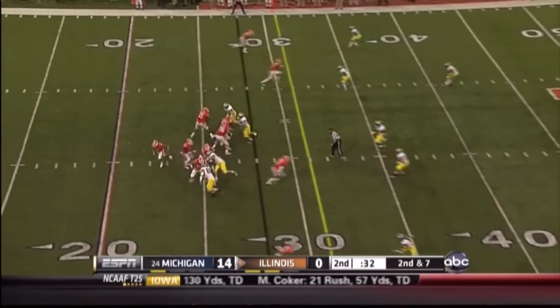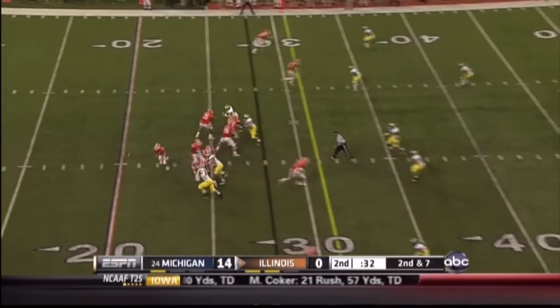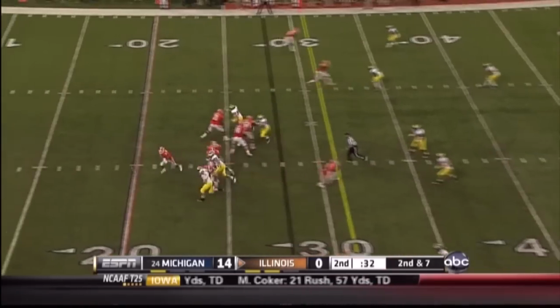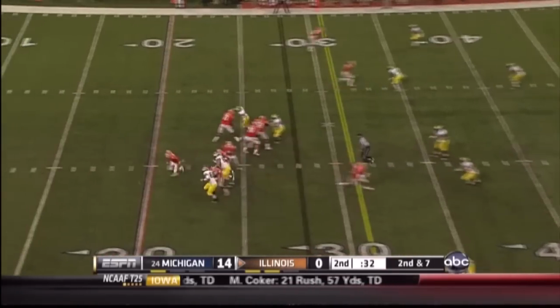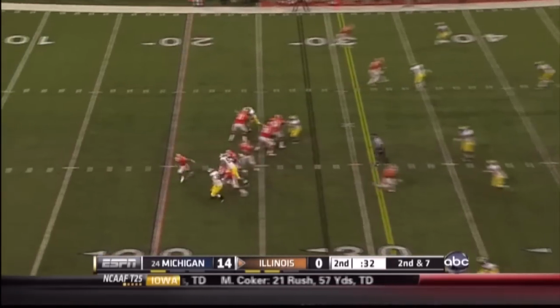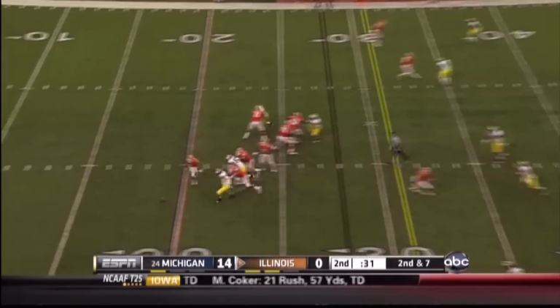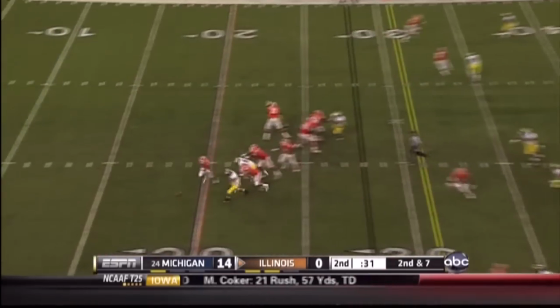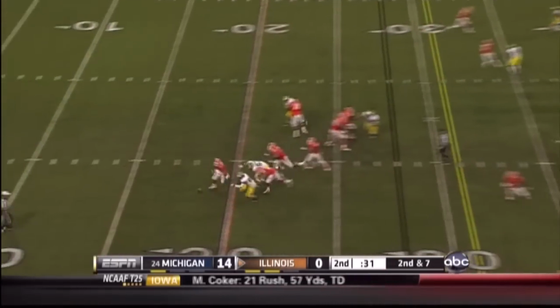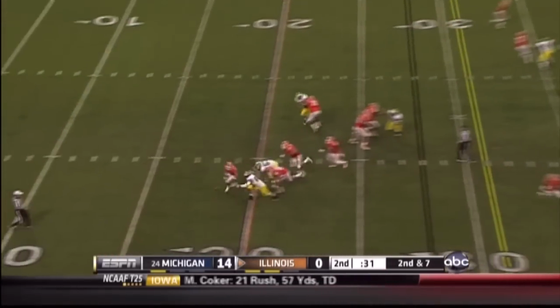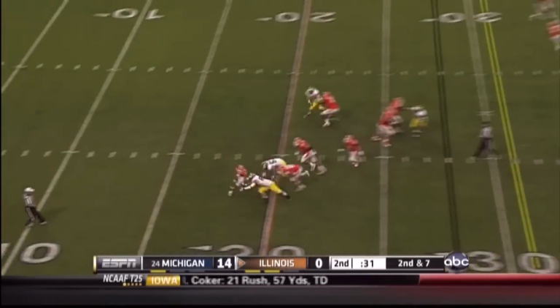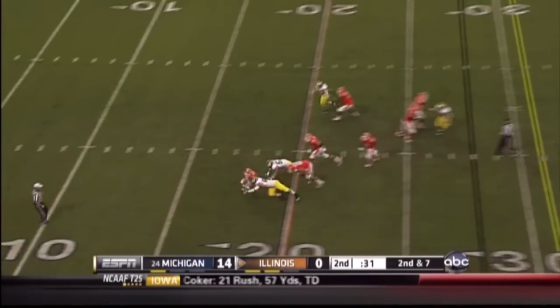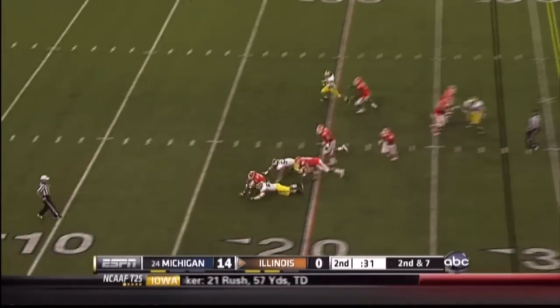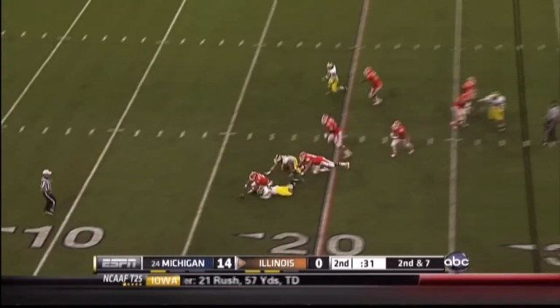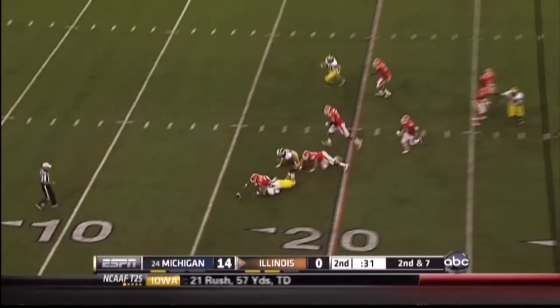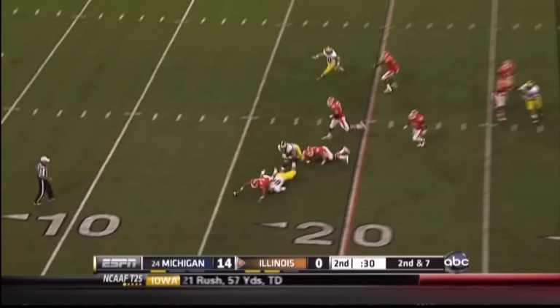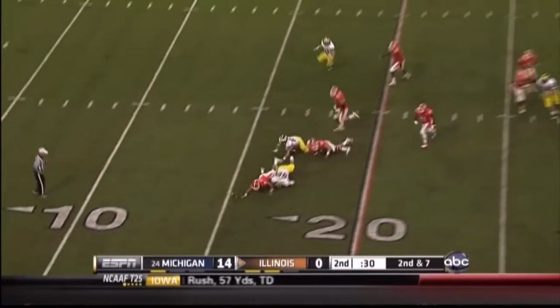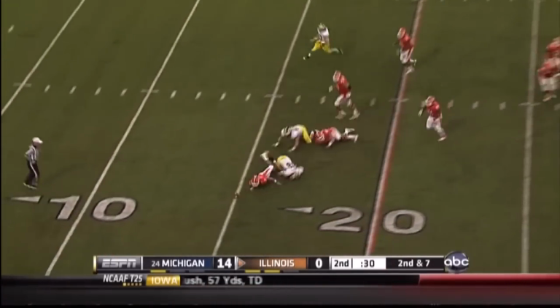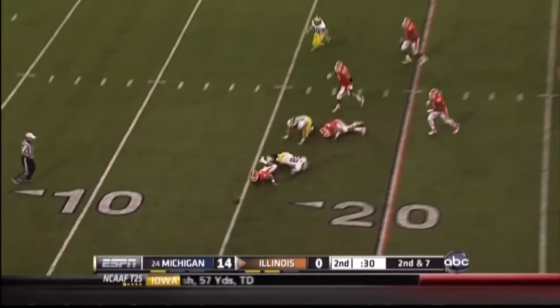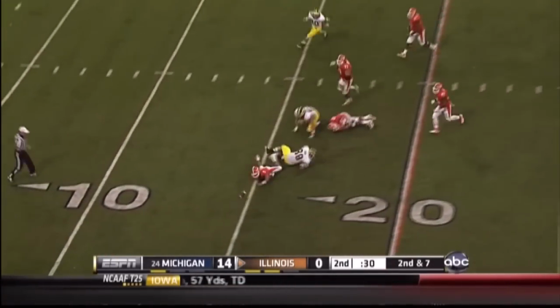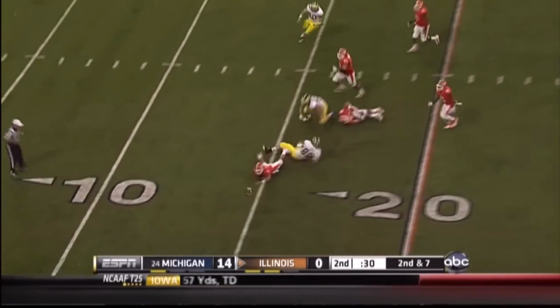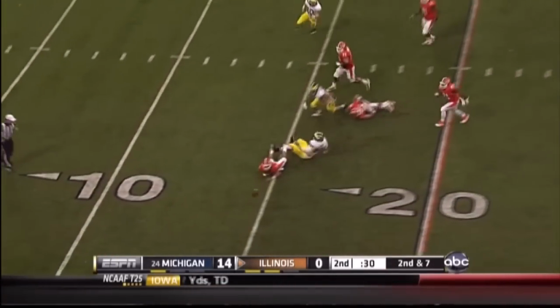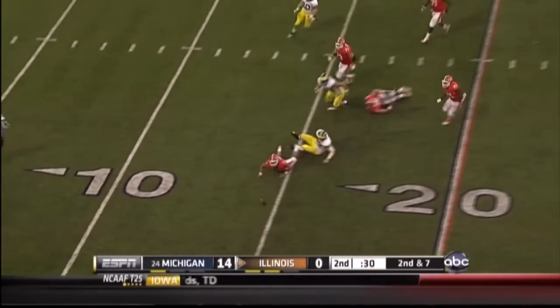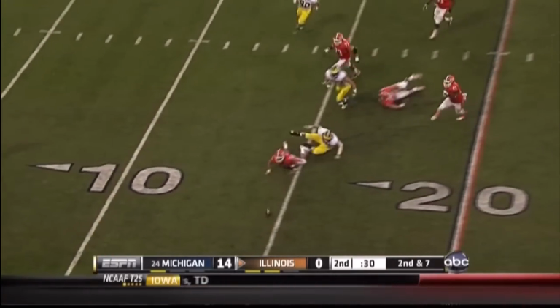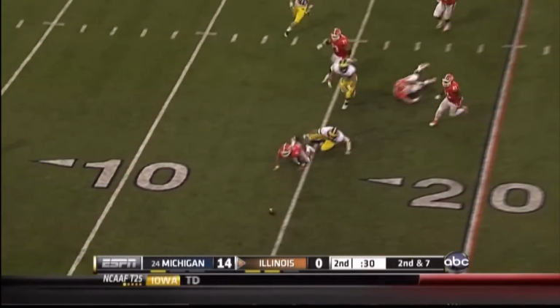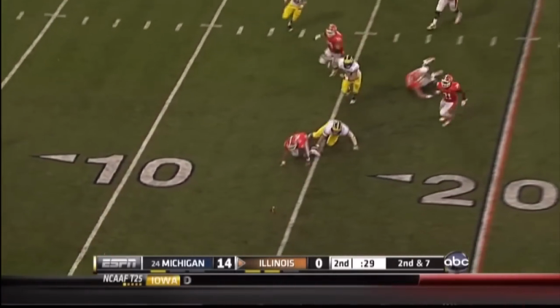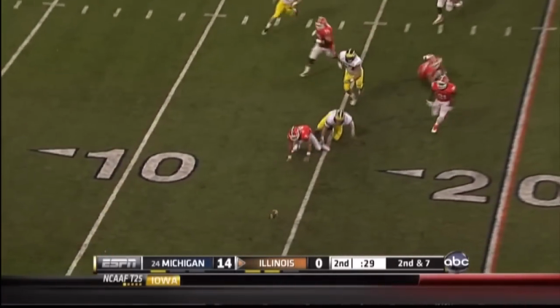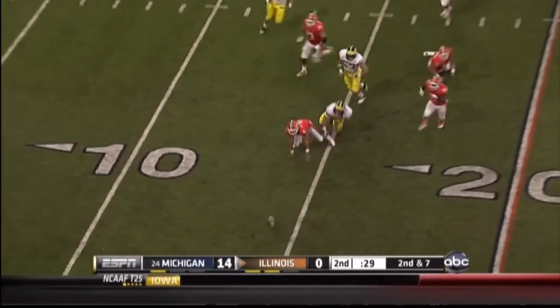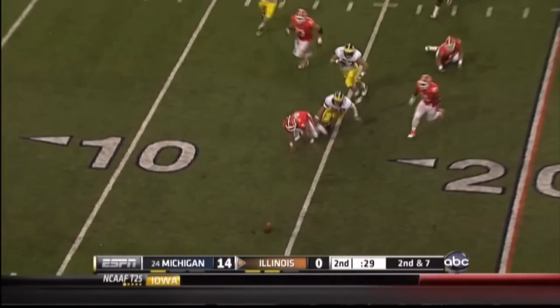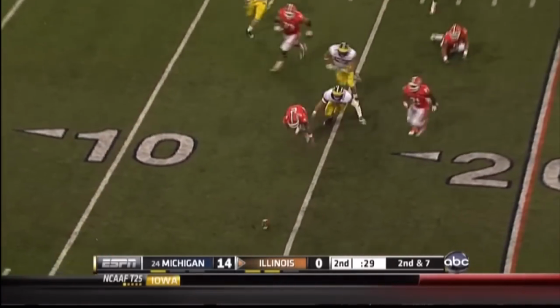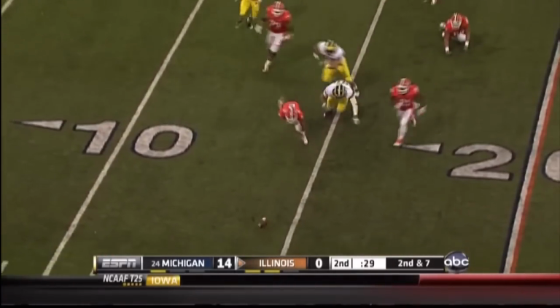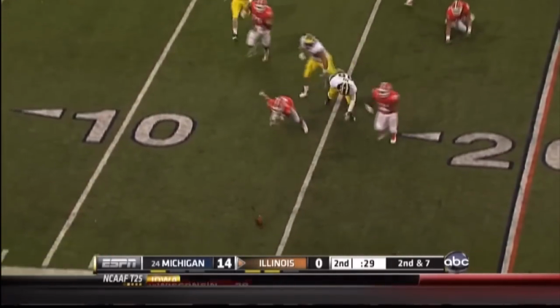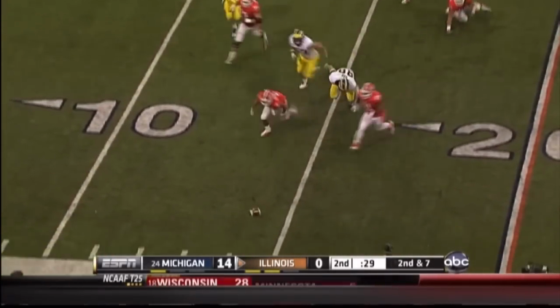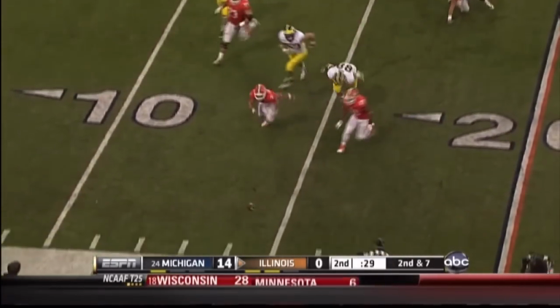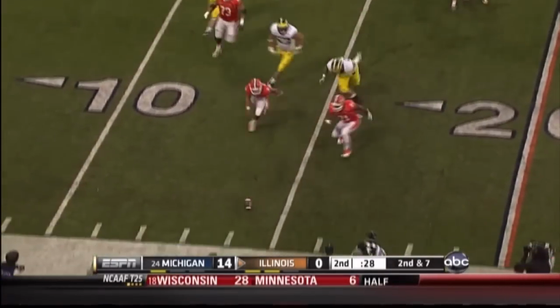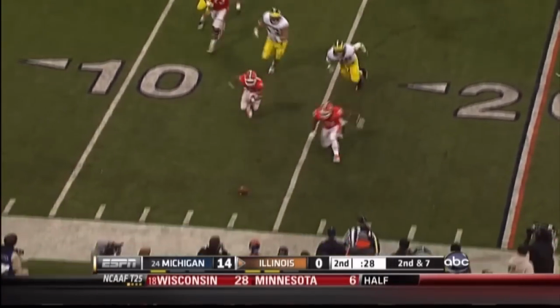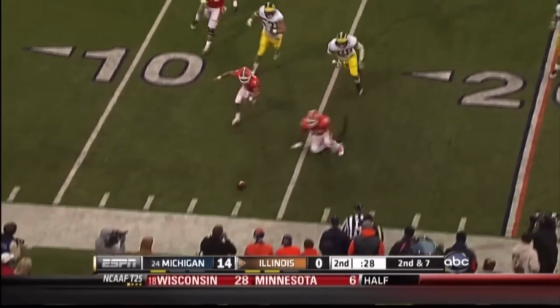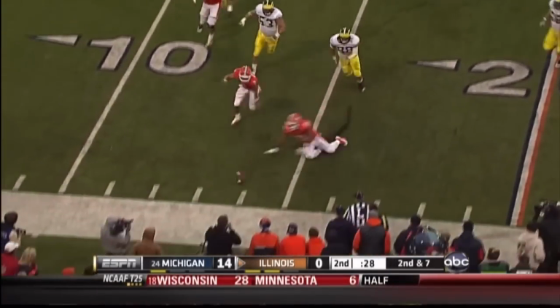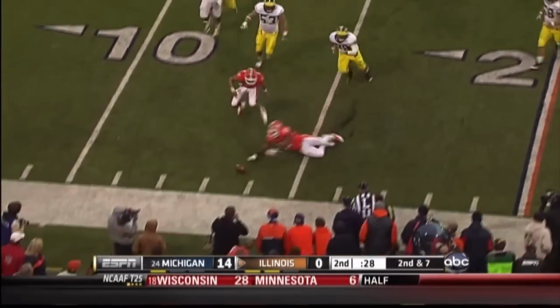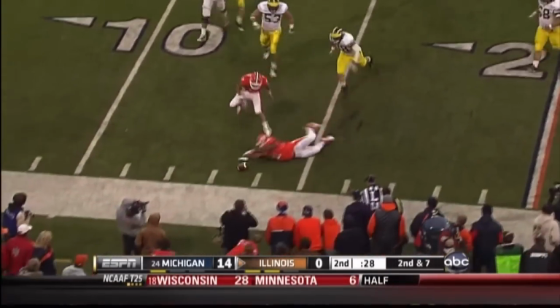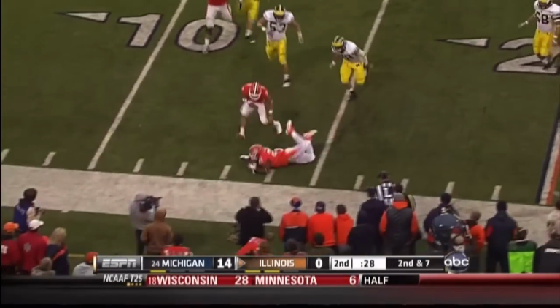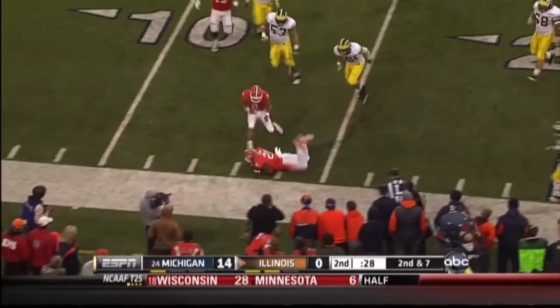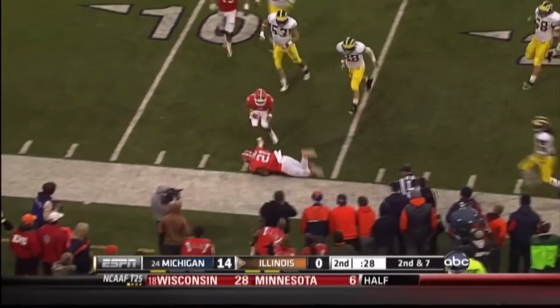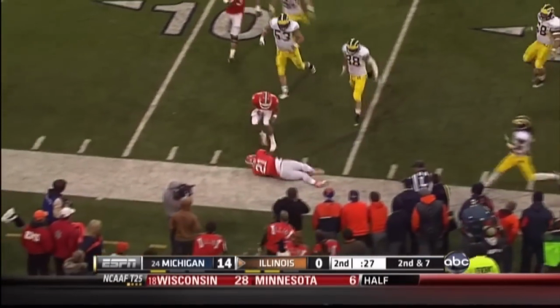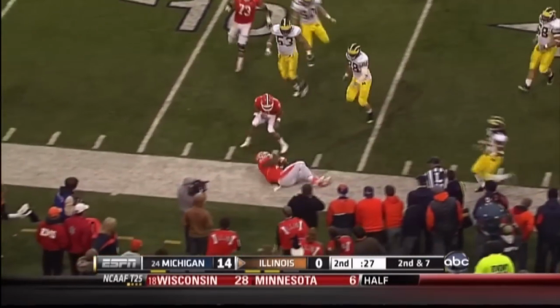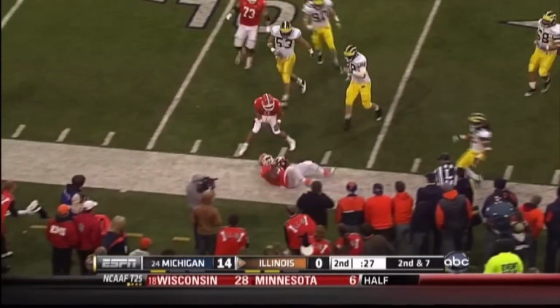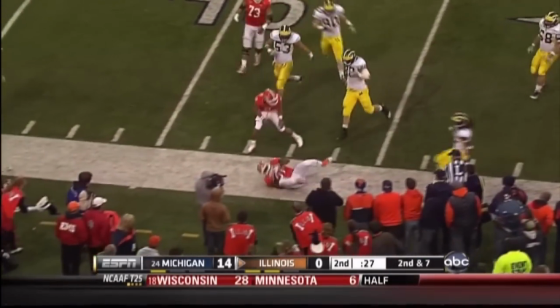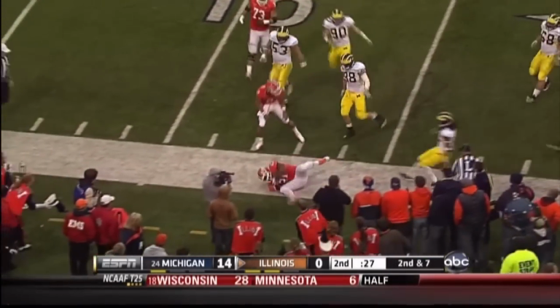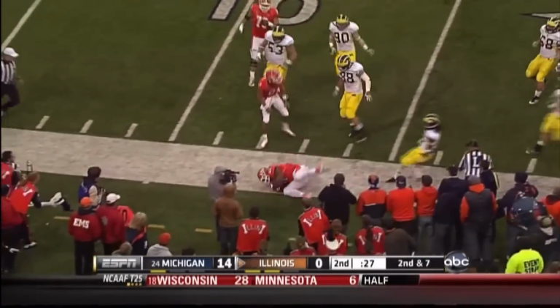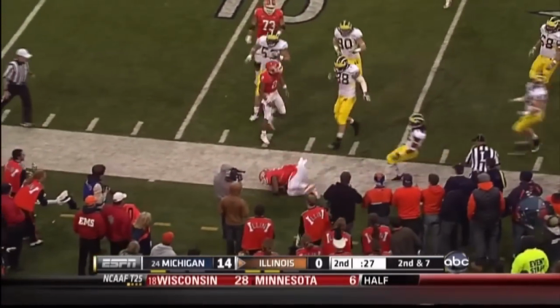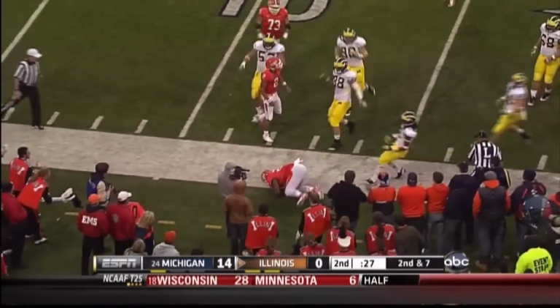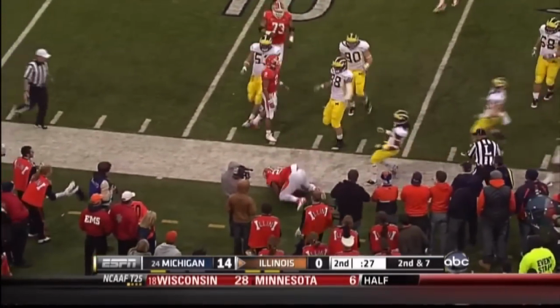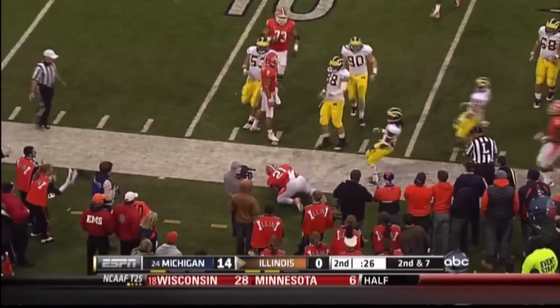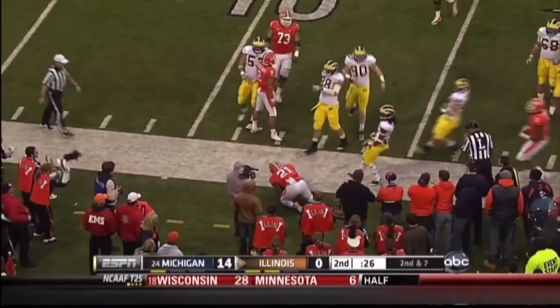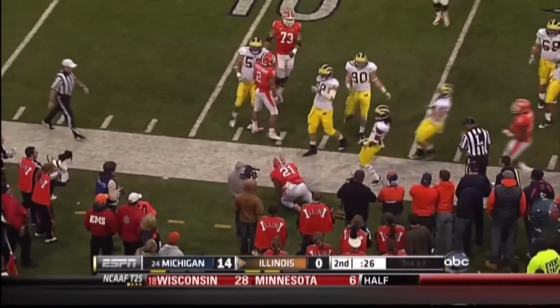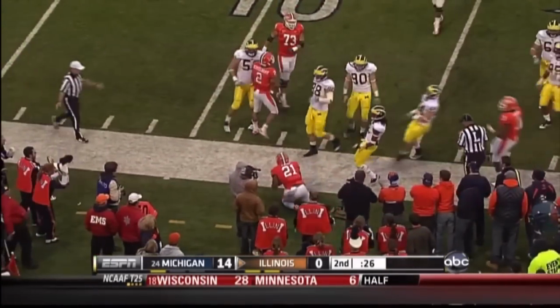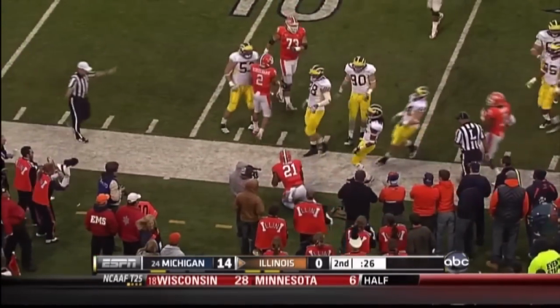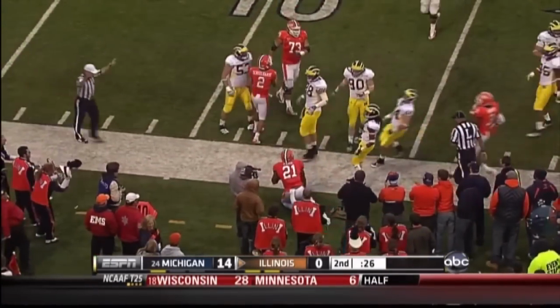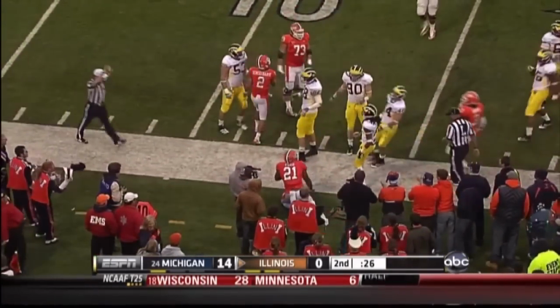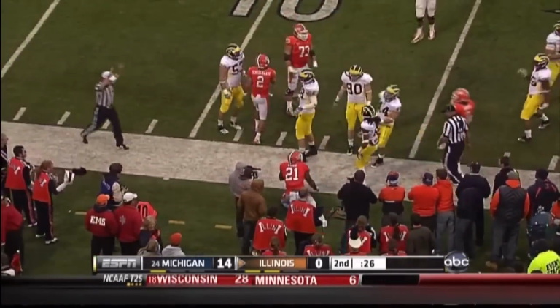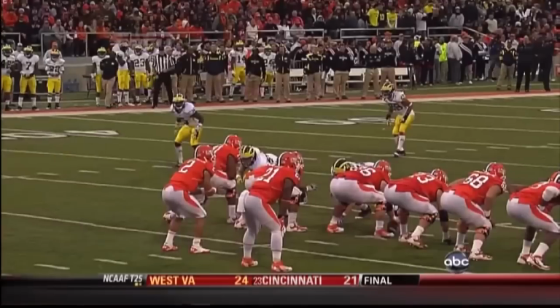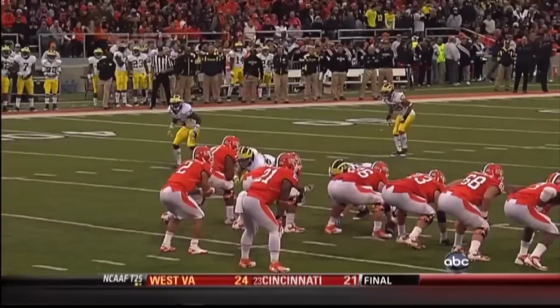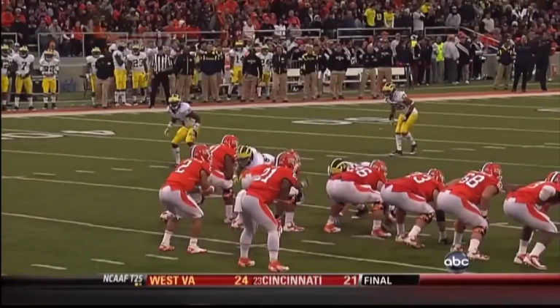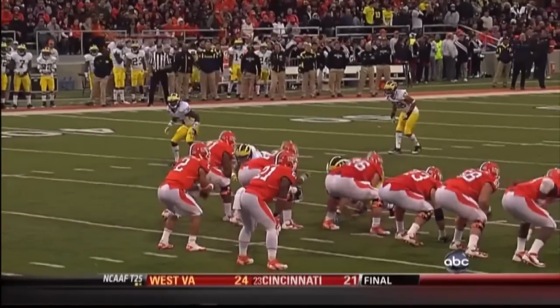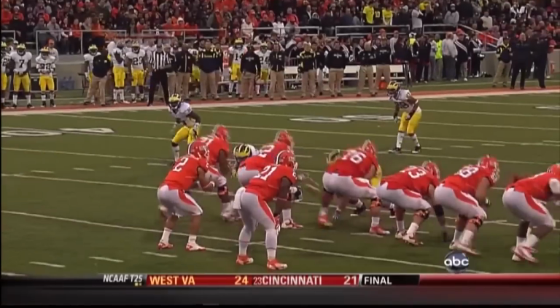A fumble on the snap — it's still loose — and it's recovered. Very fortunate that this ball's not picked up and taken in for six.